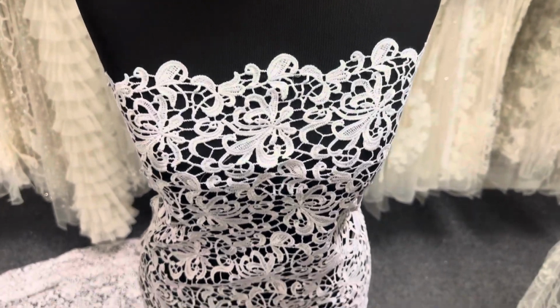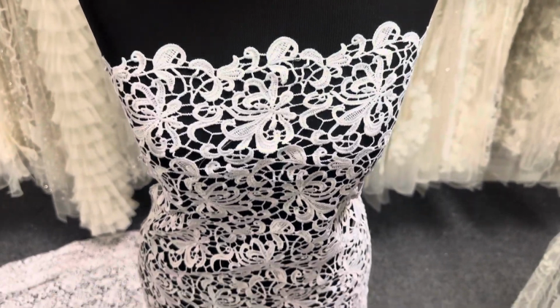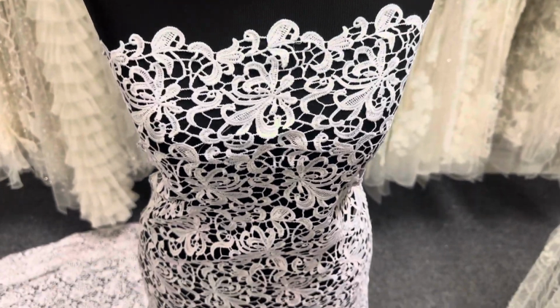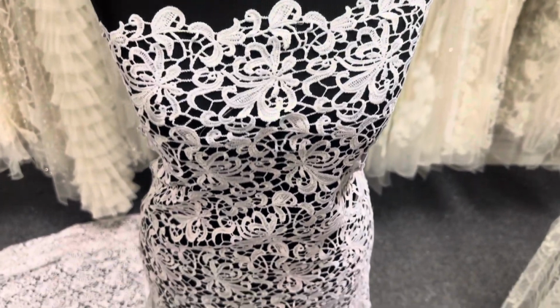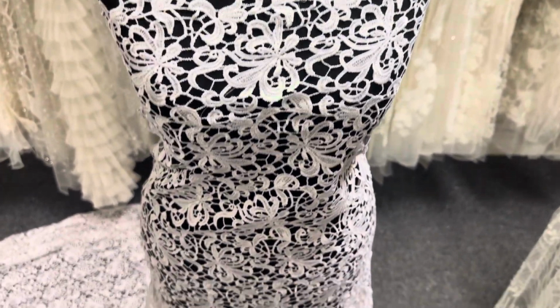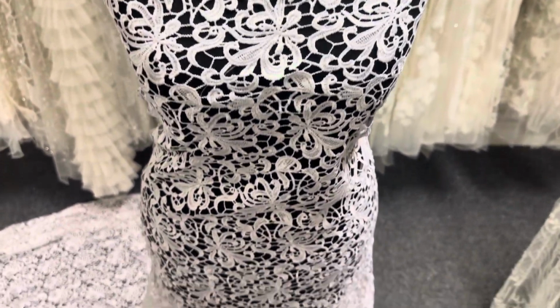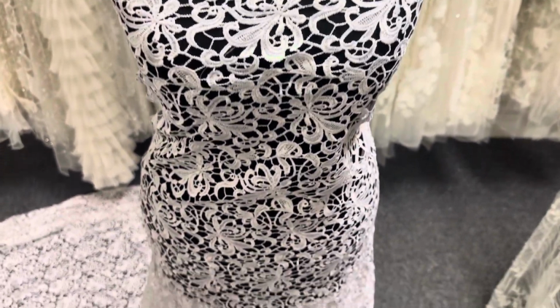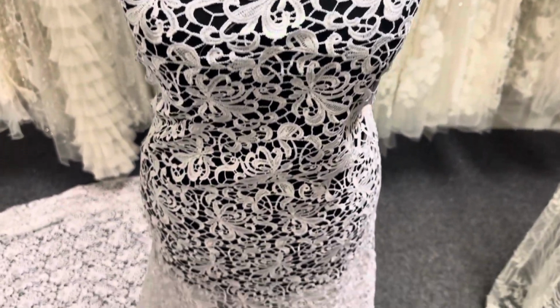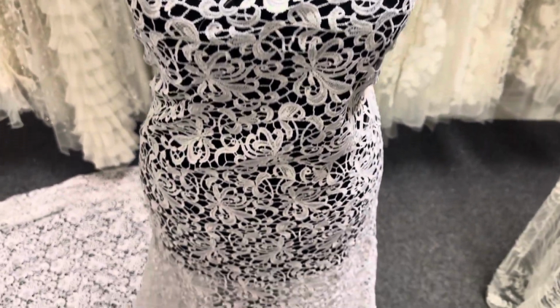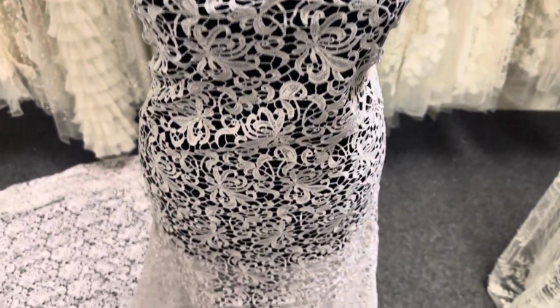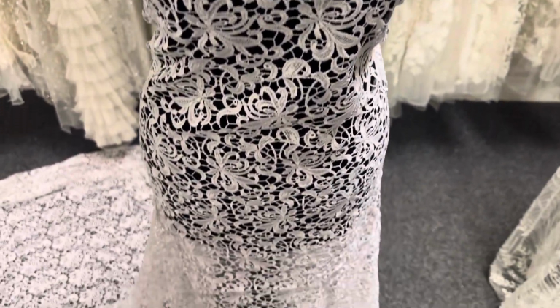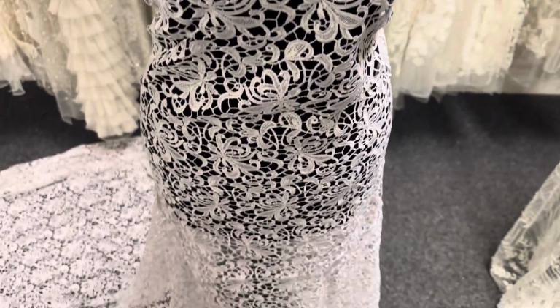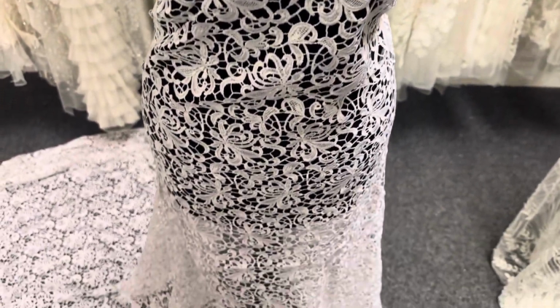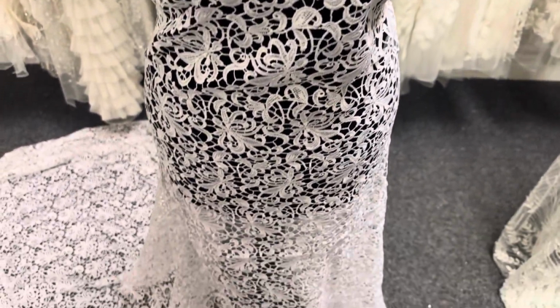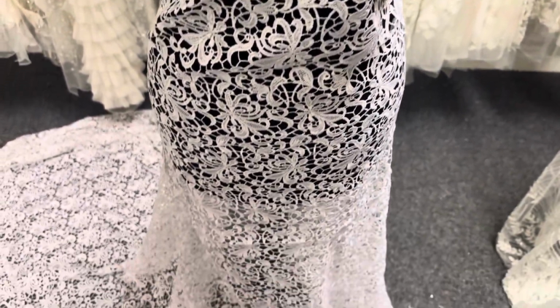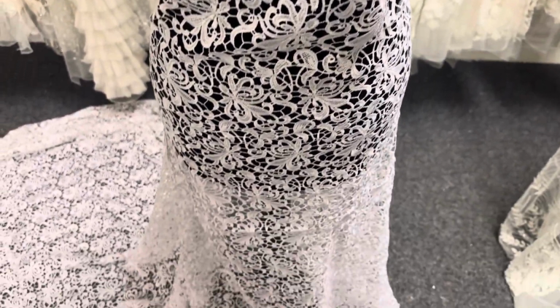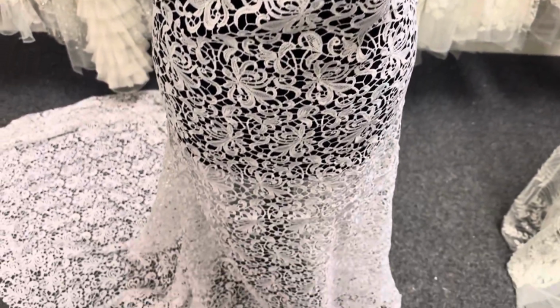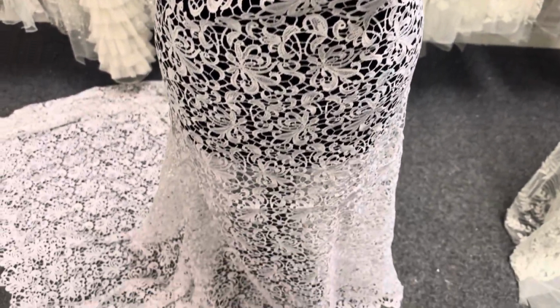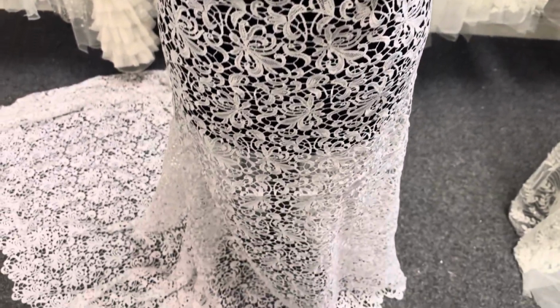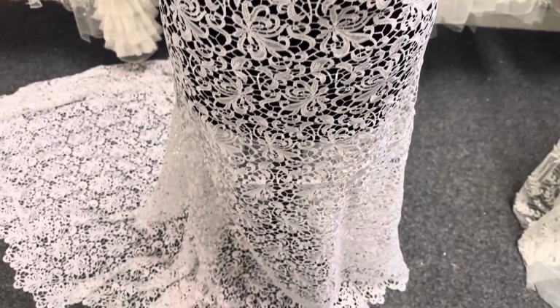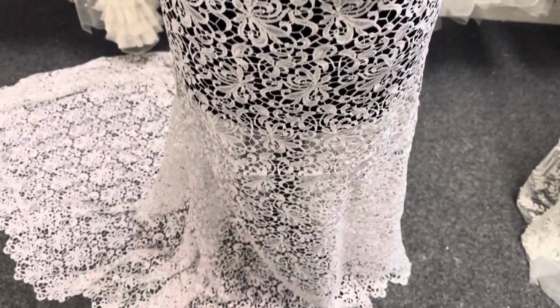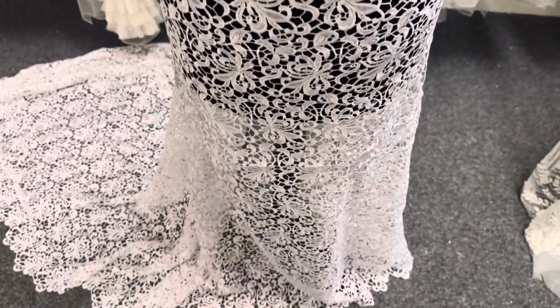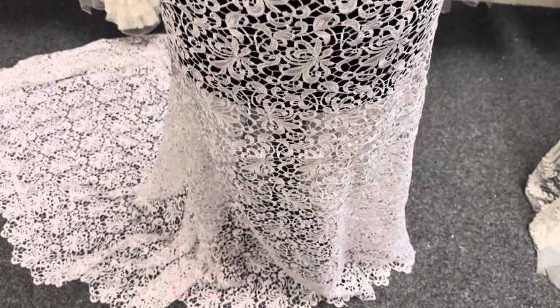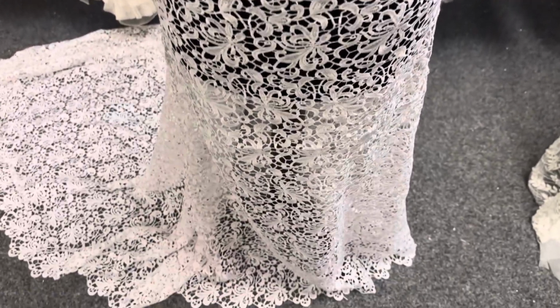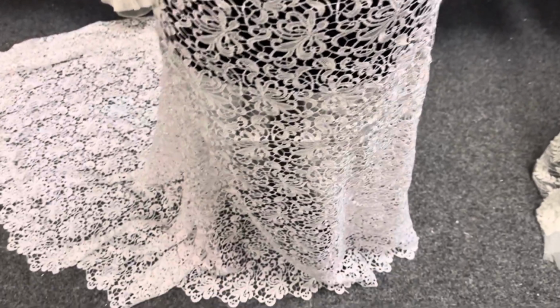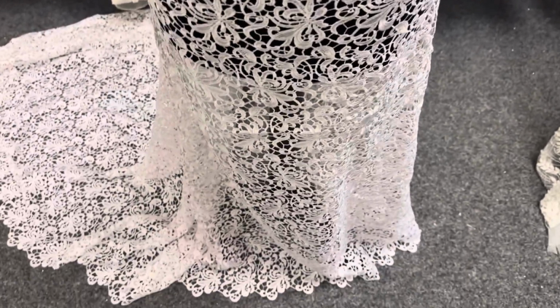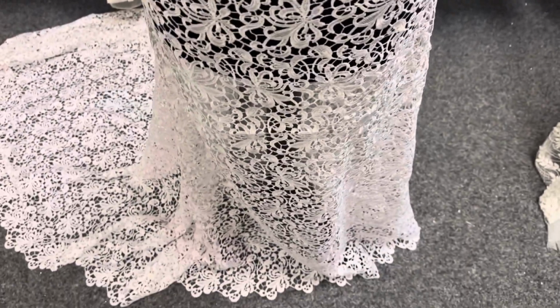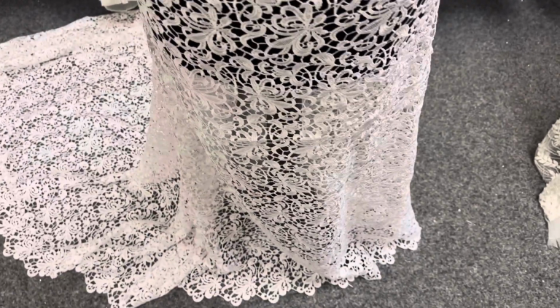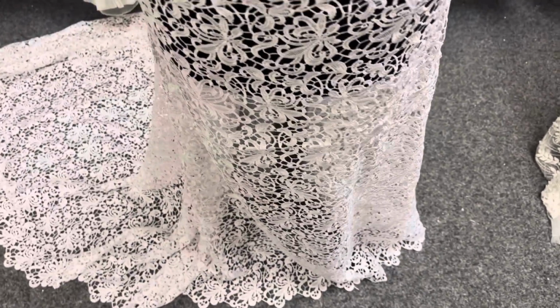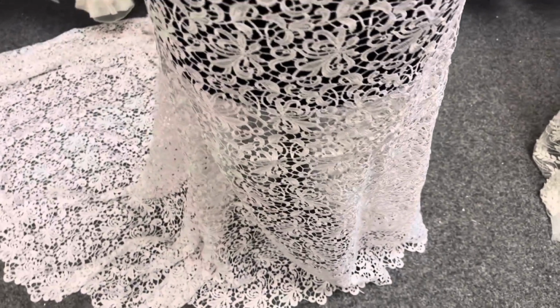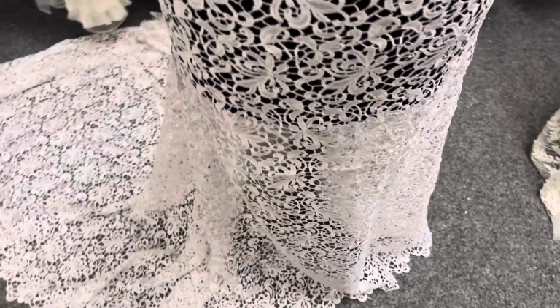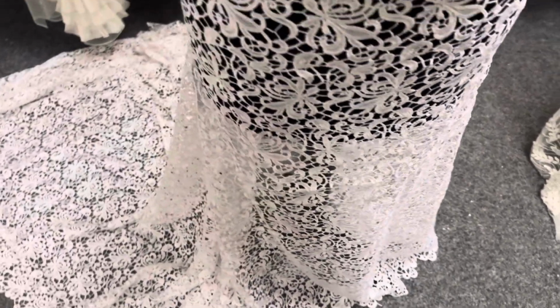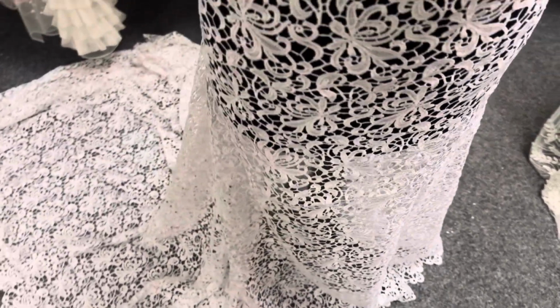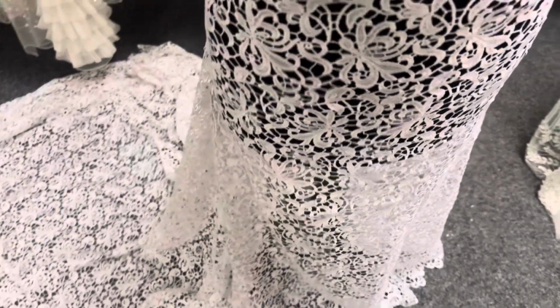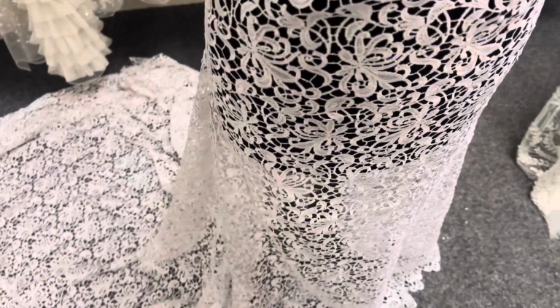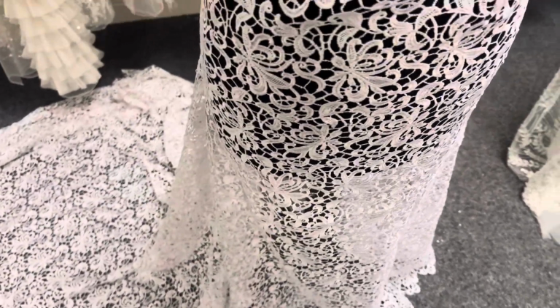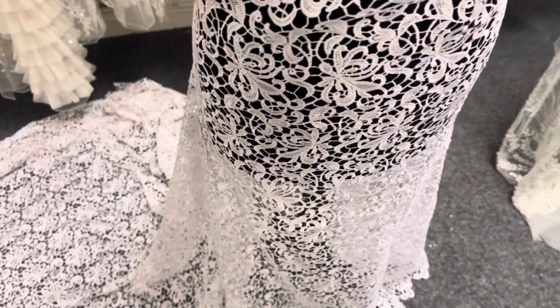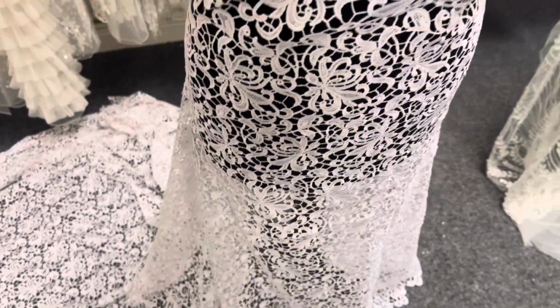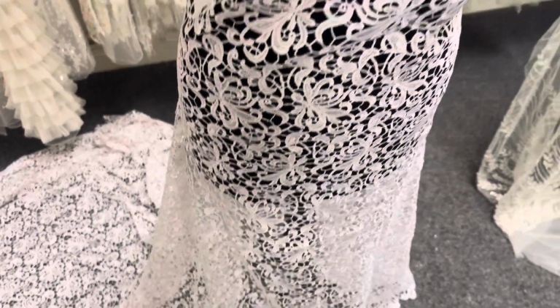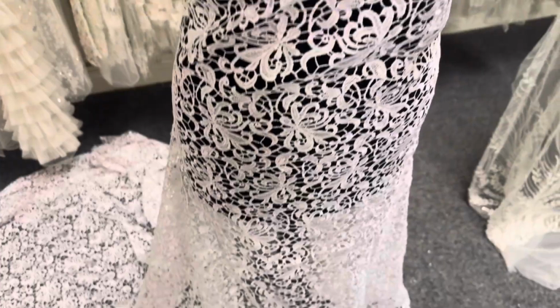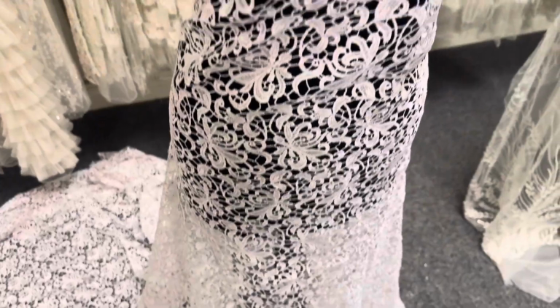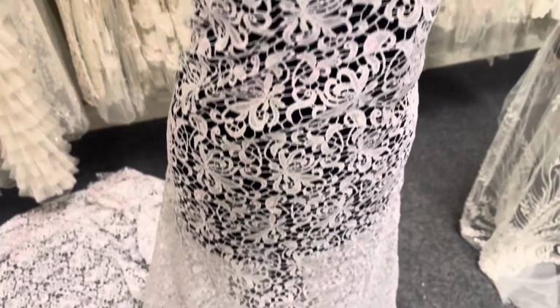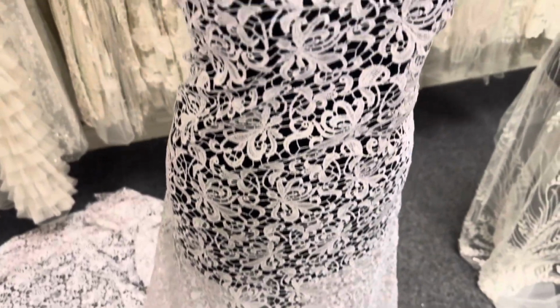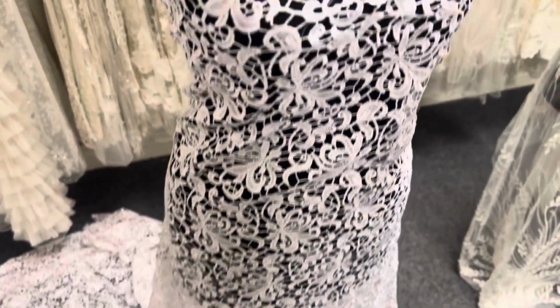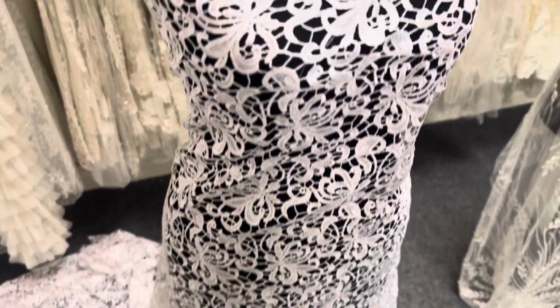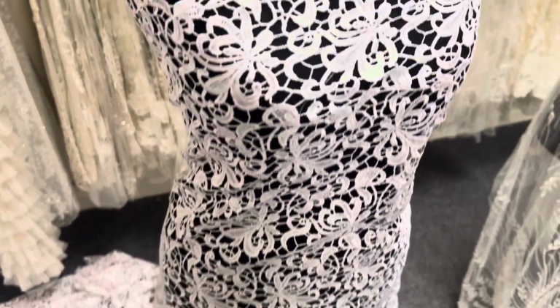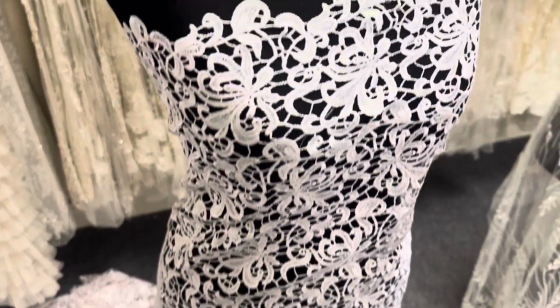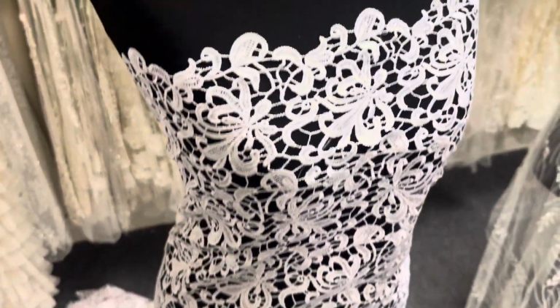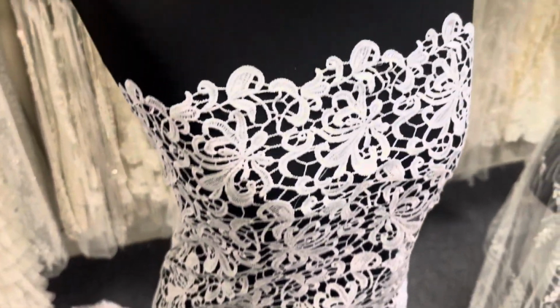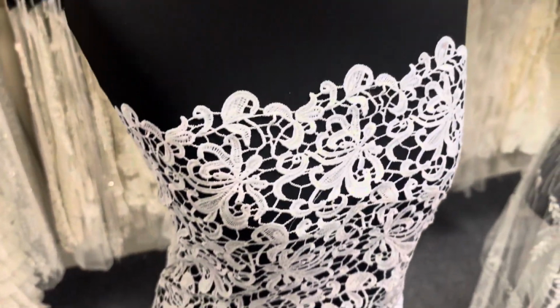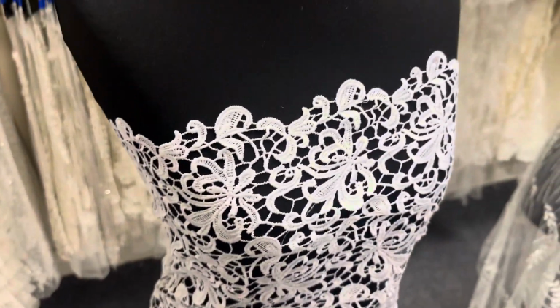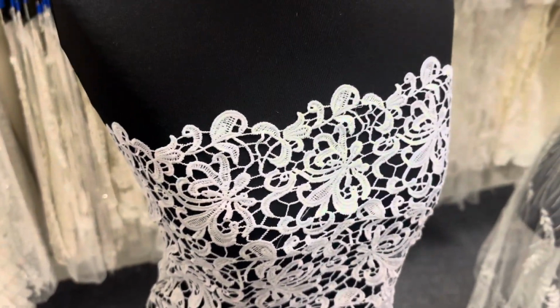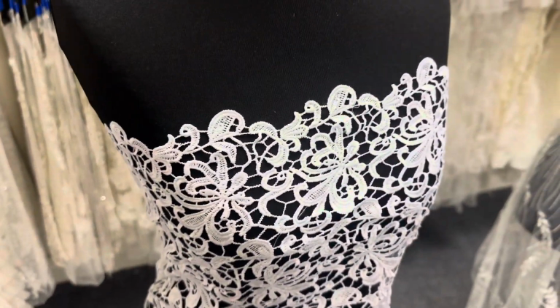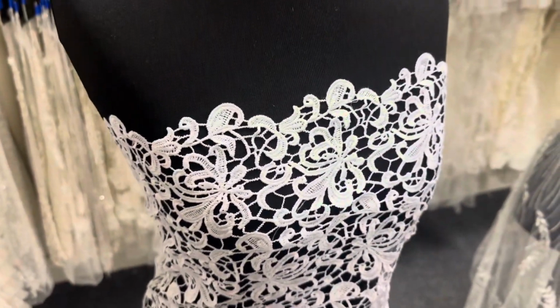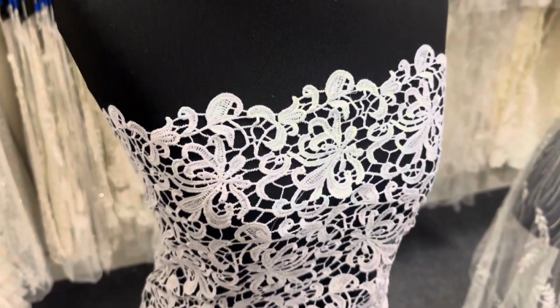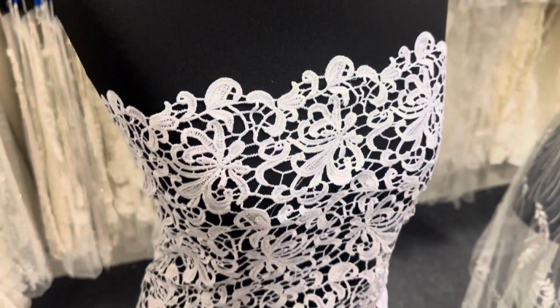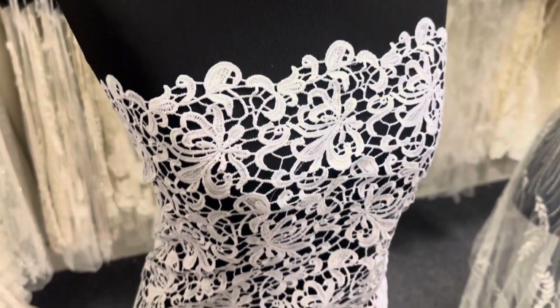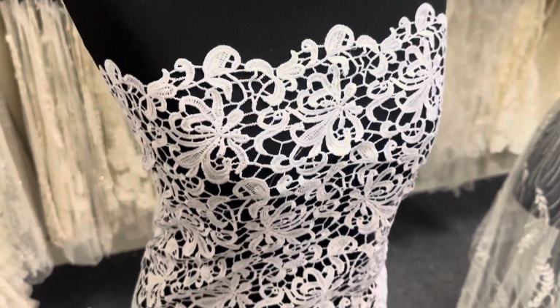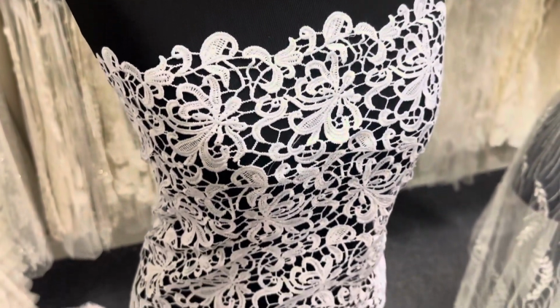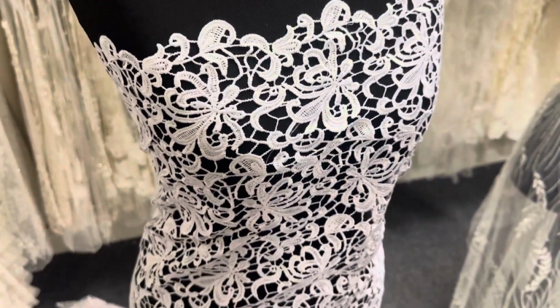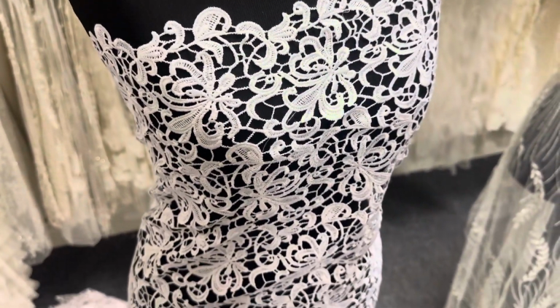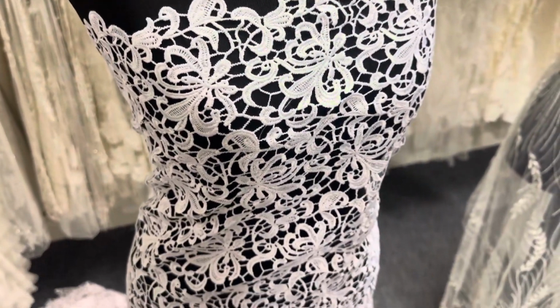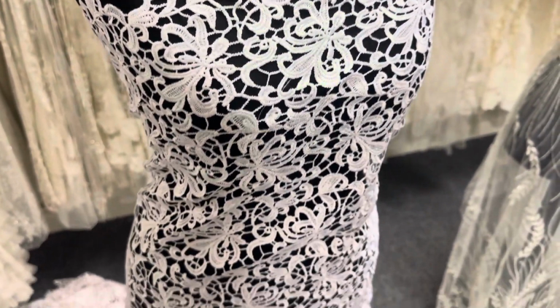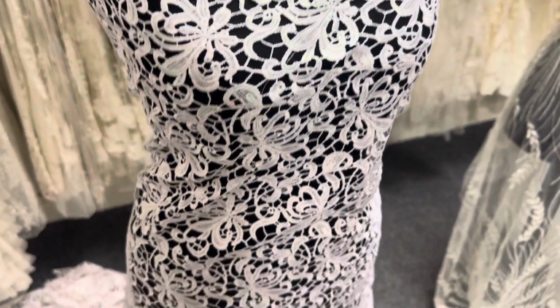Good afternoon from Bridal Fabrics. Today I want to do a short video to introduce one of our white bridal laces and this one's called Reiss.